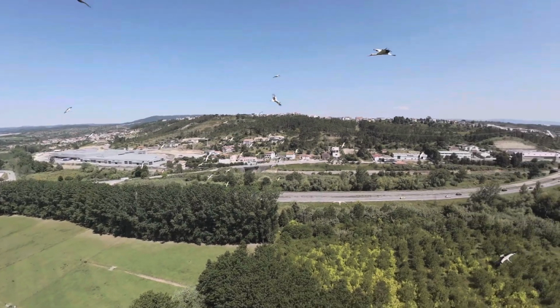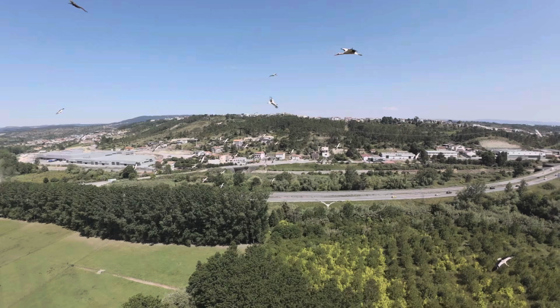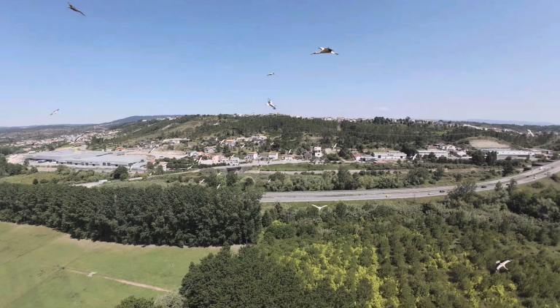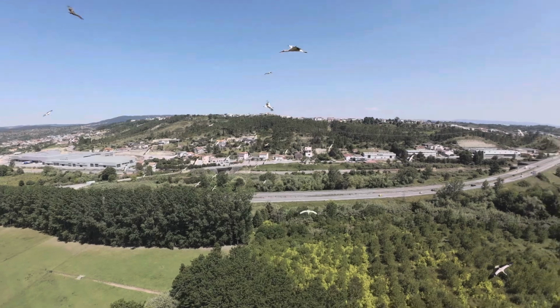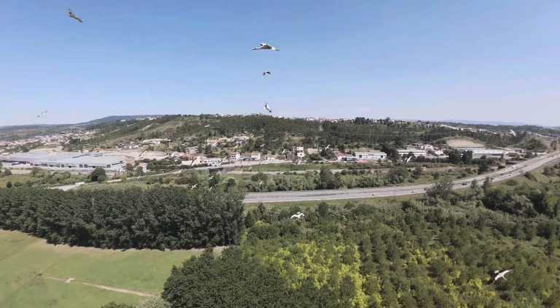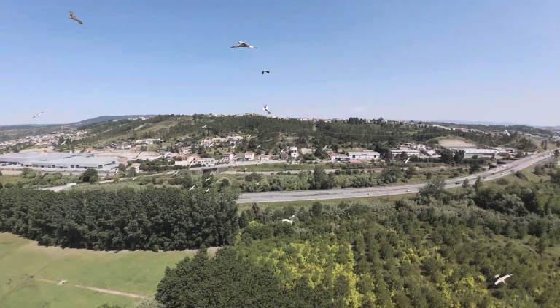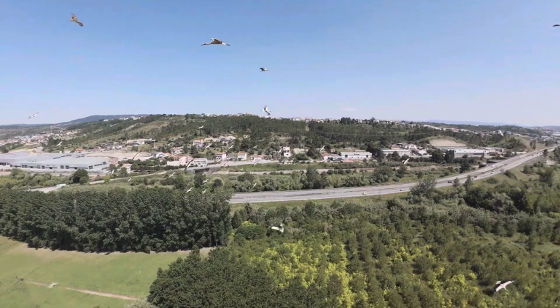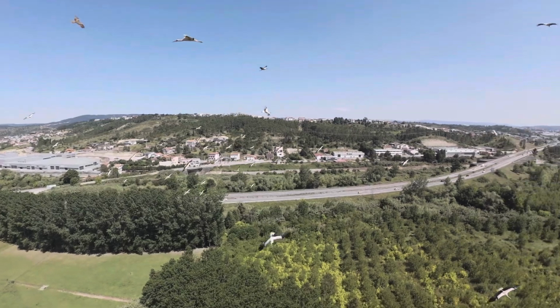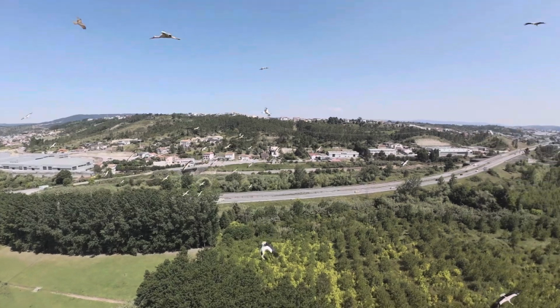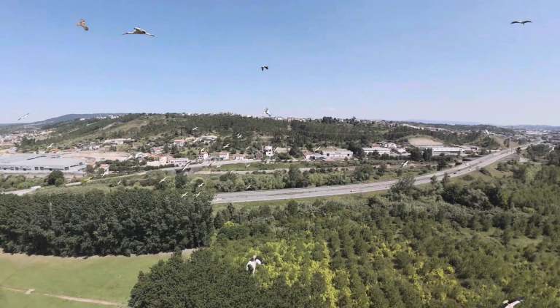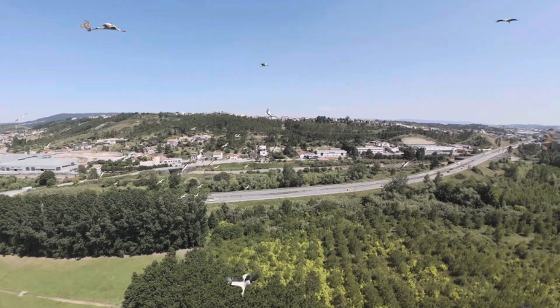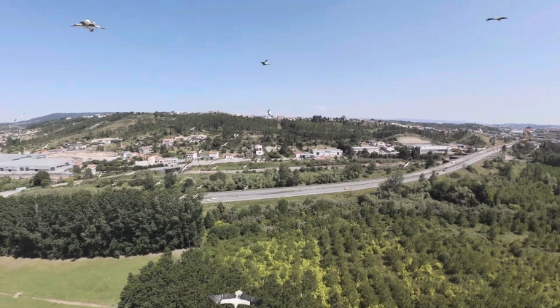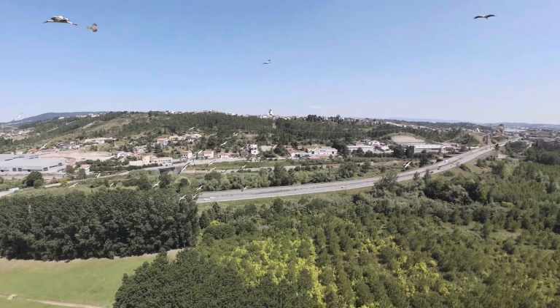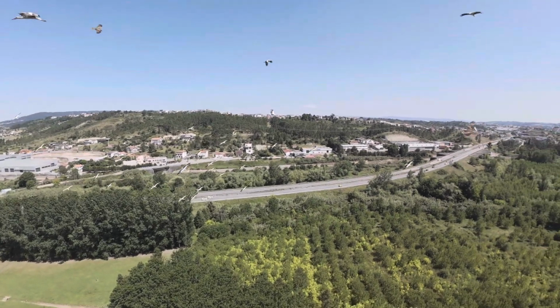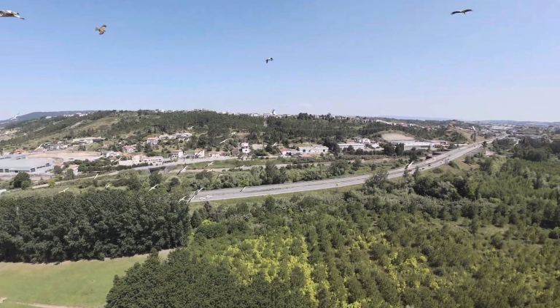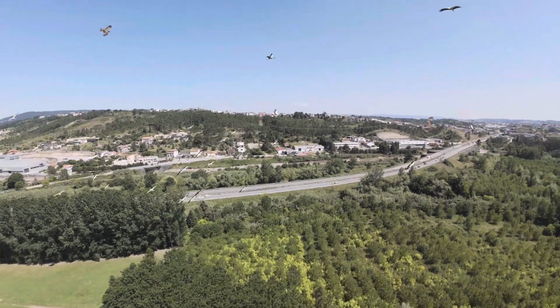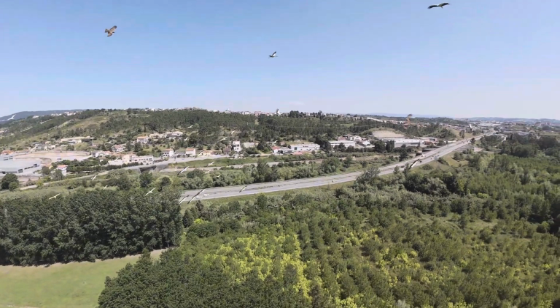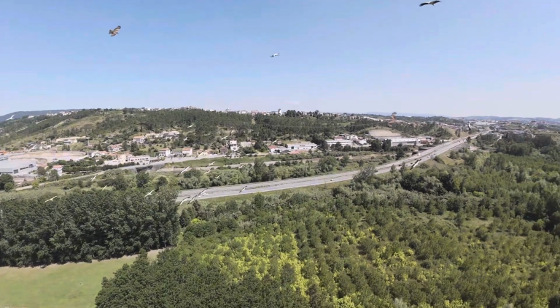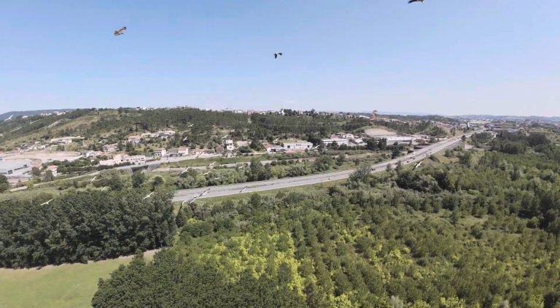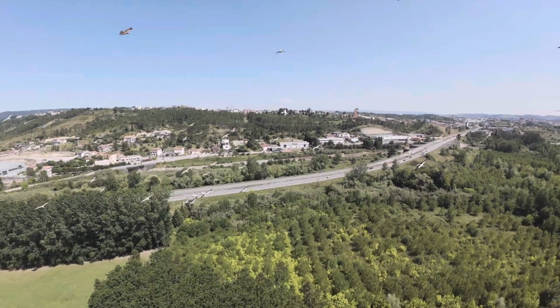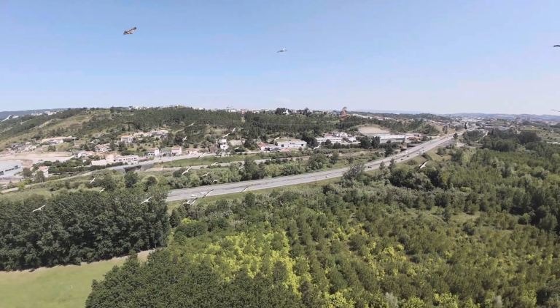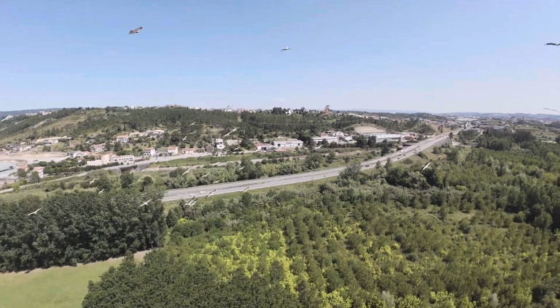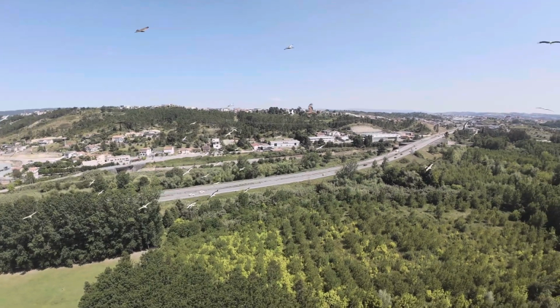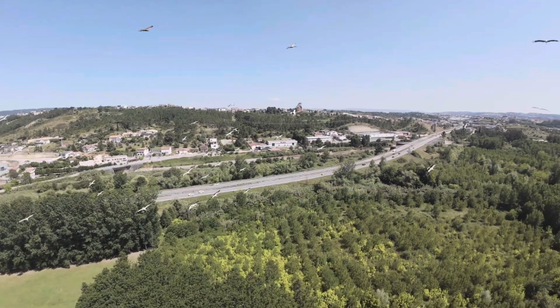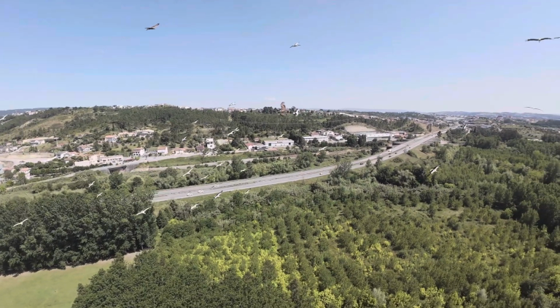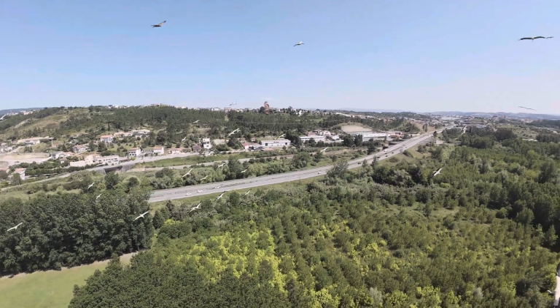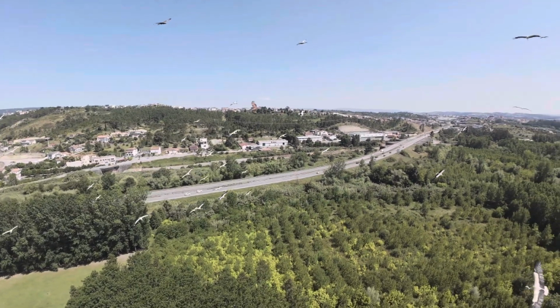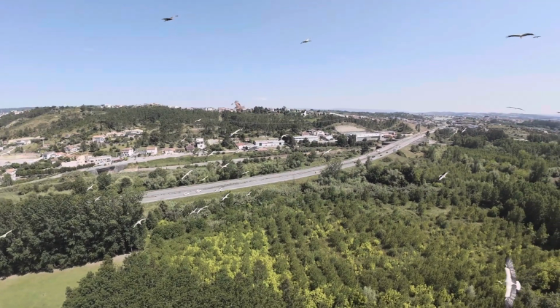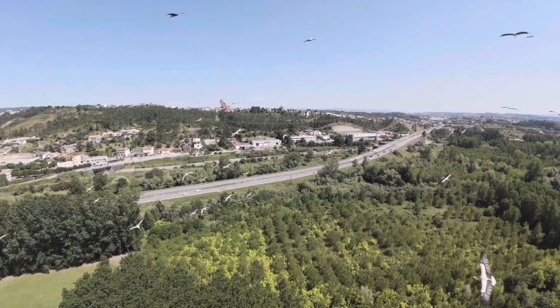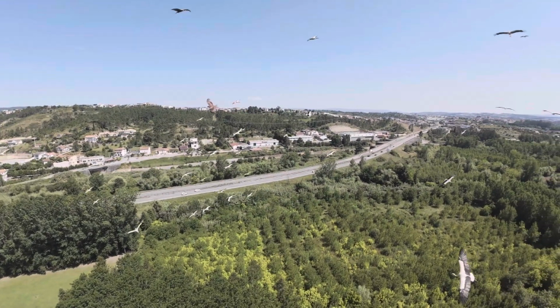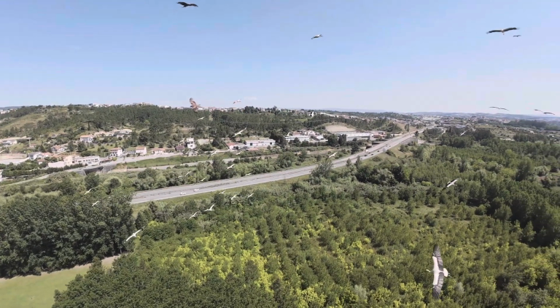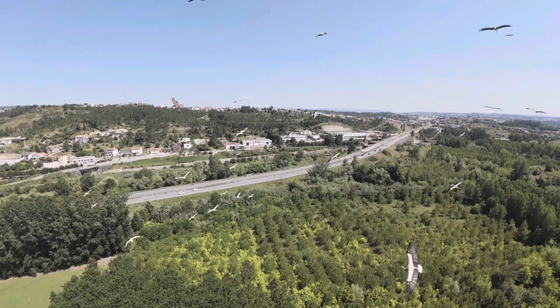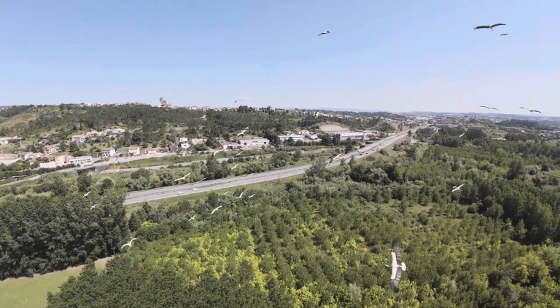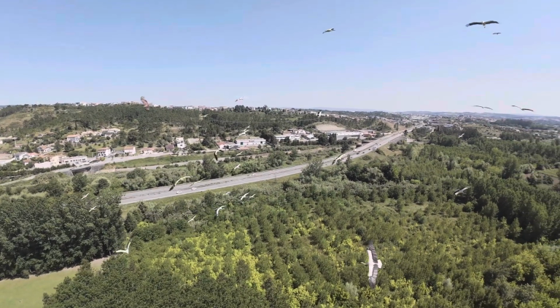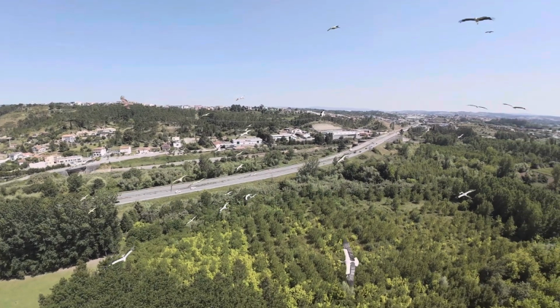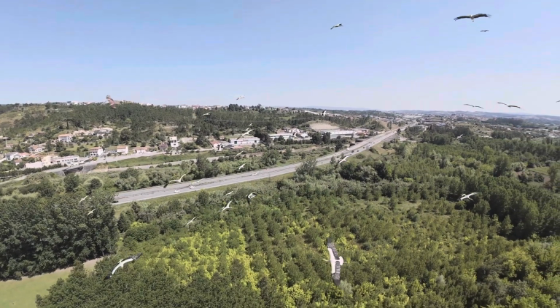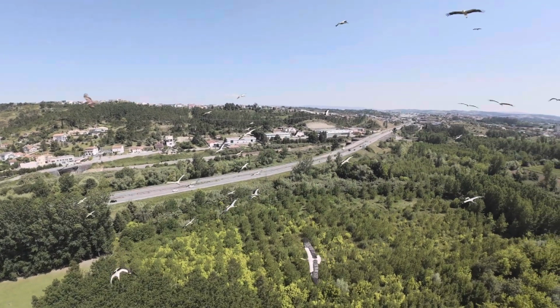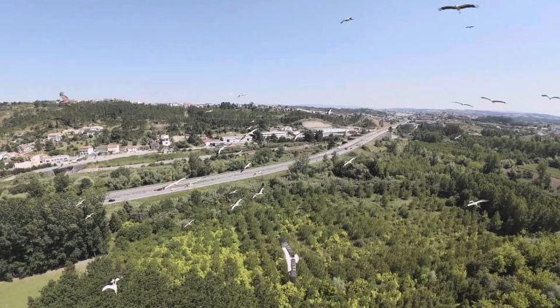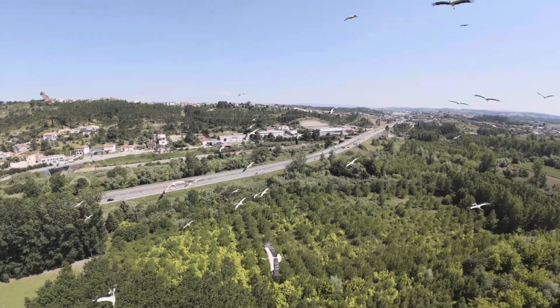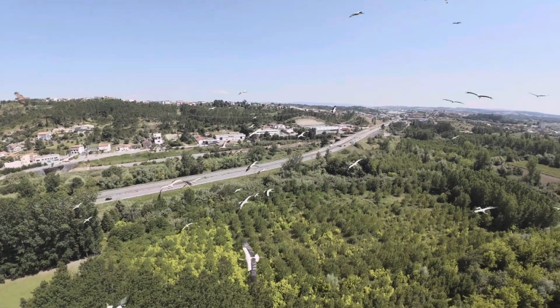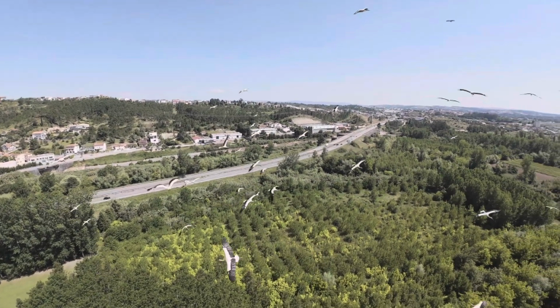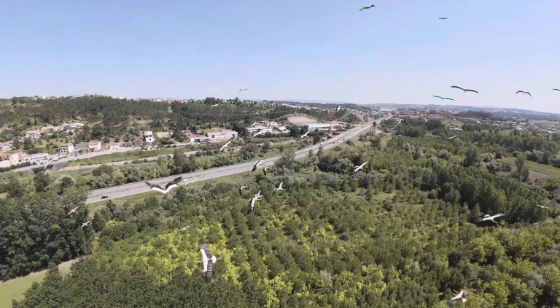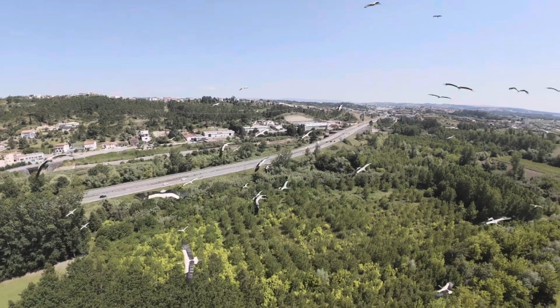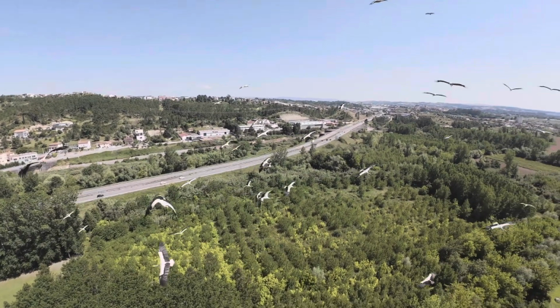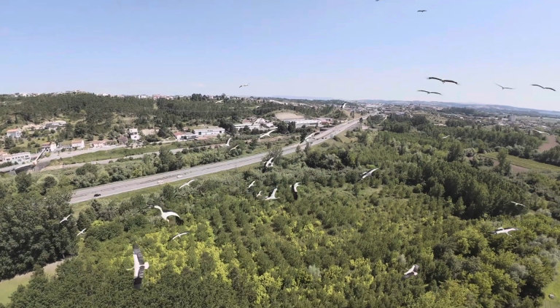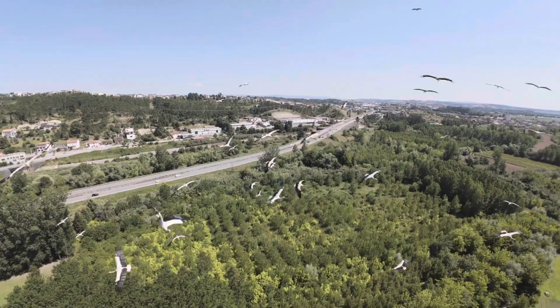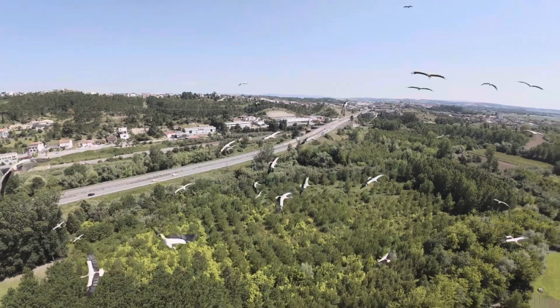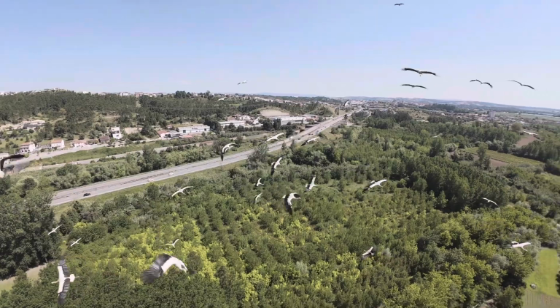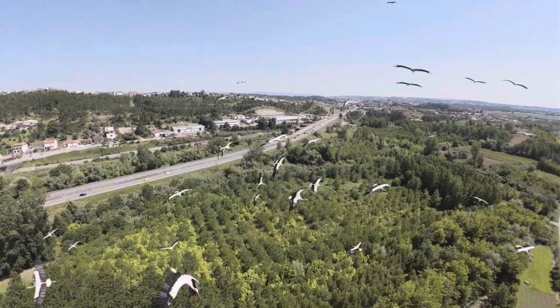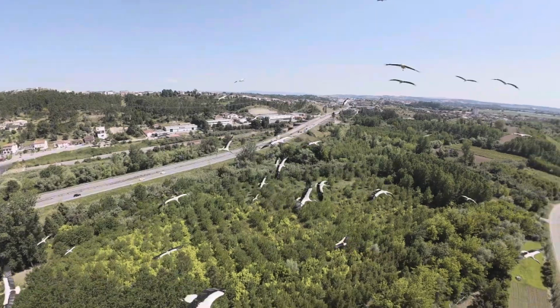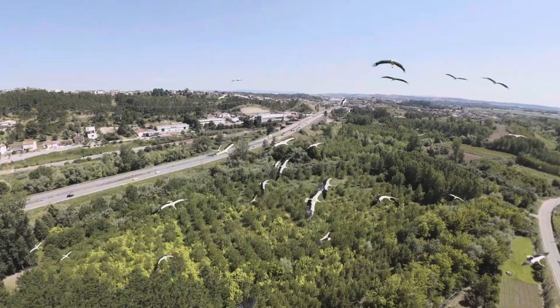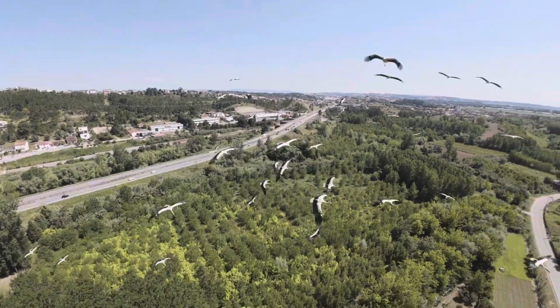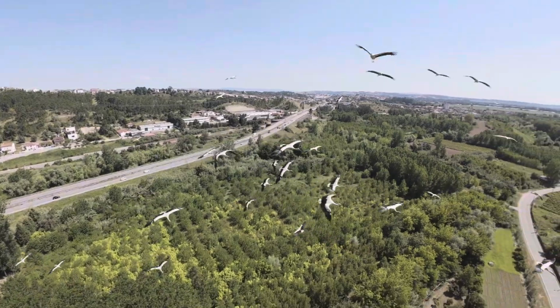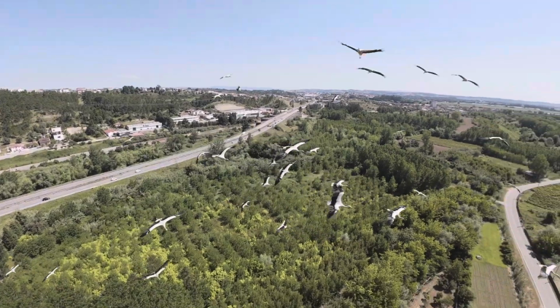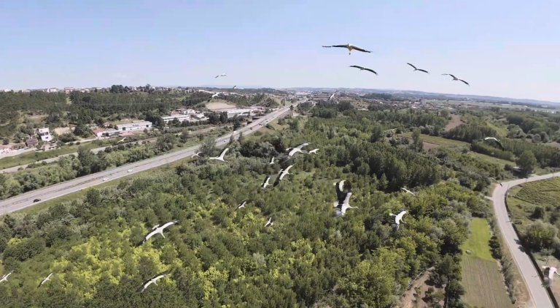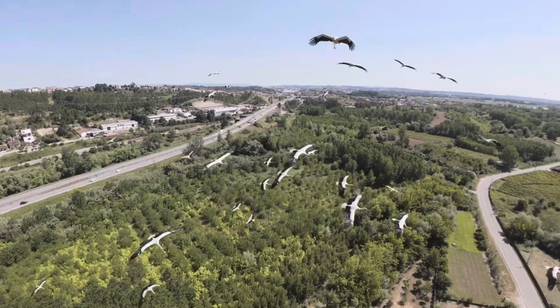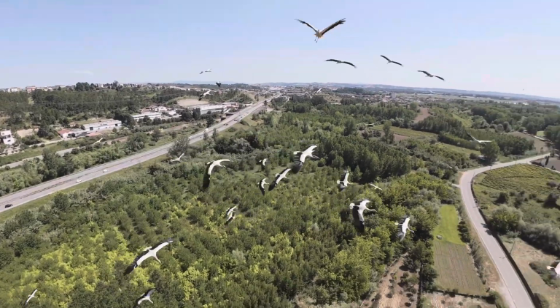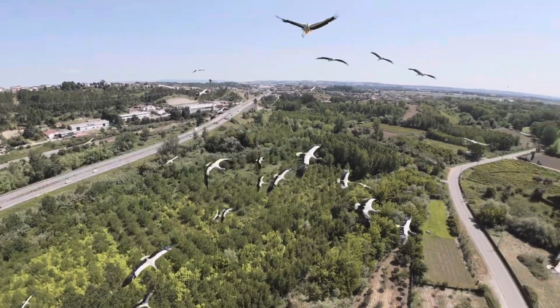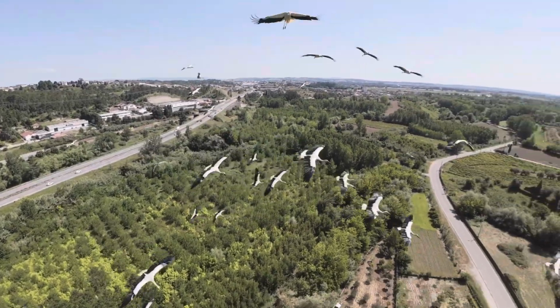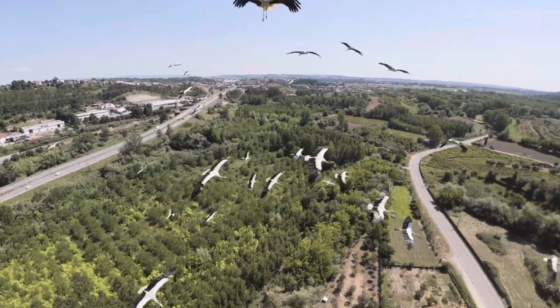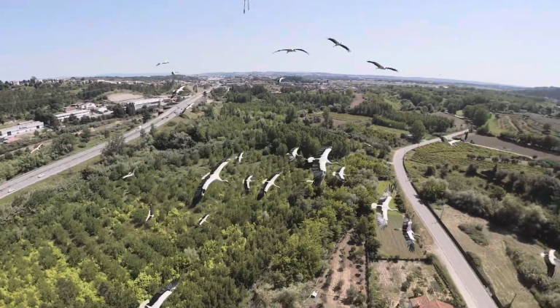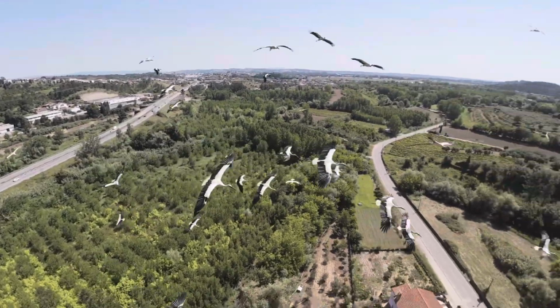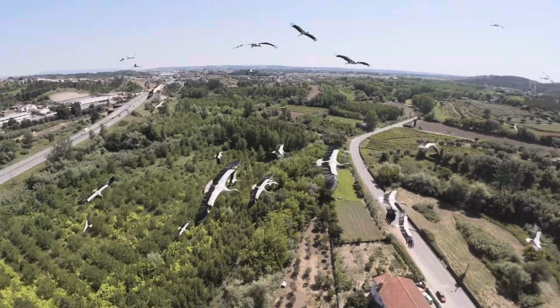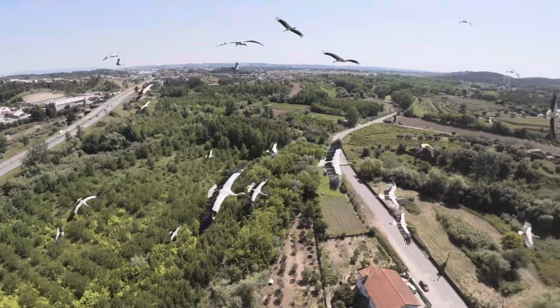Here I've done a slow motion so you could see better how they fly in formation.